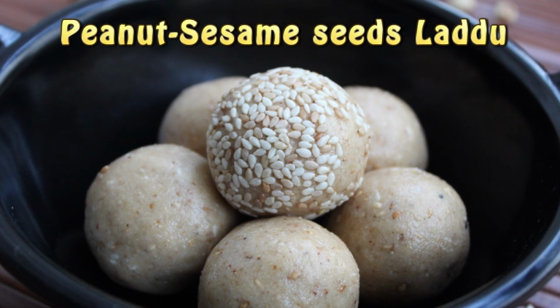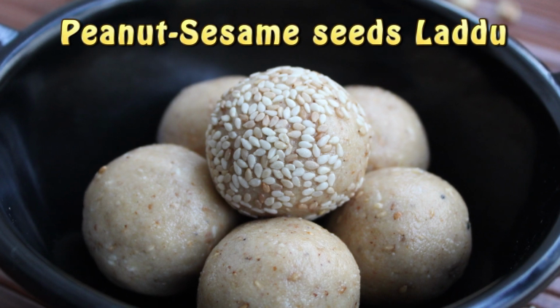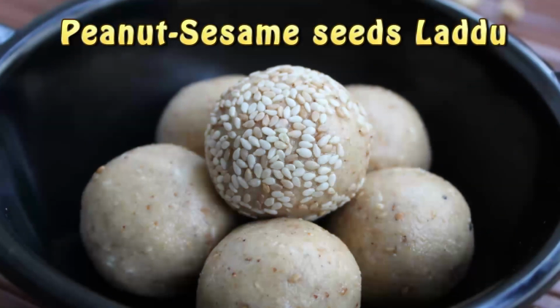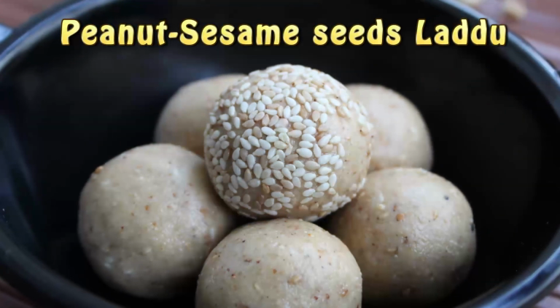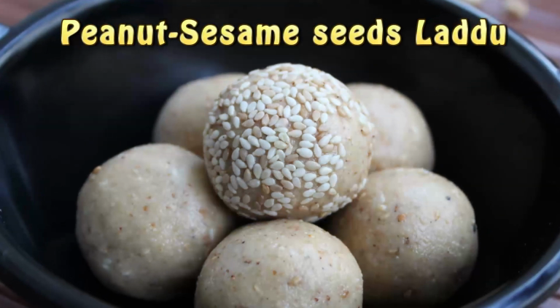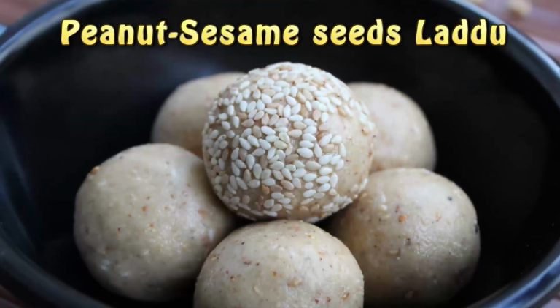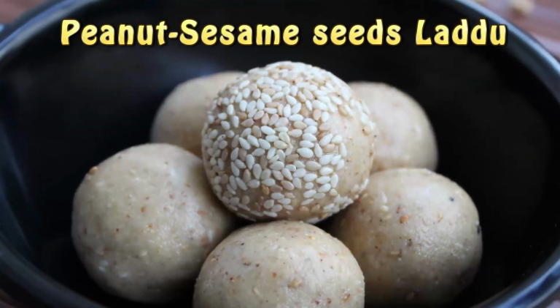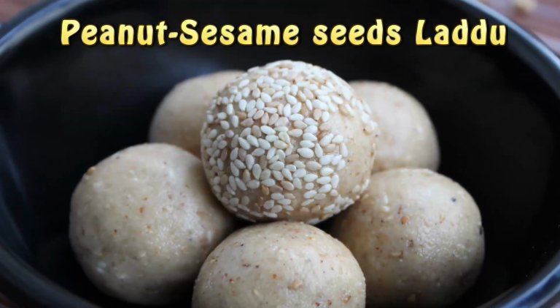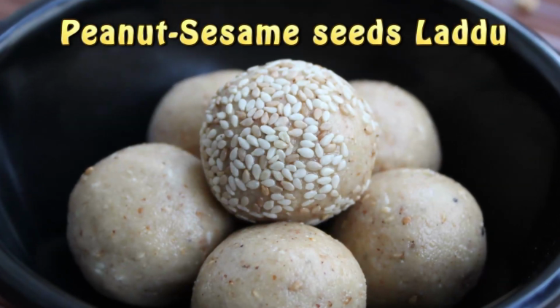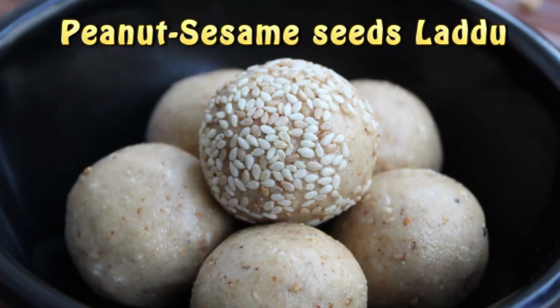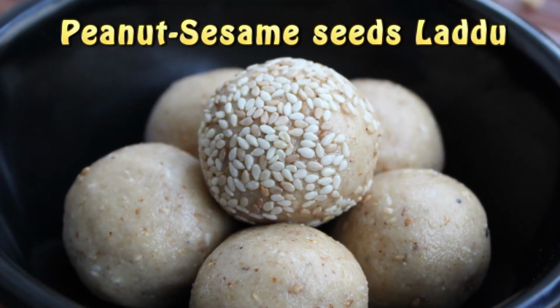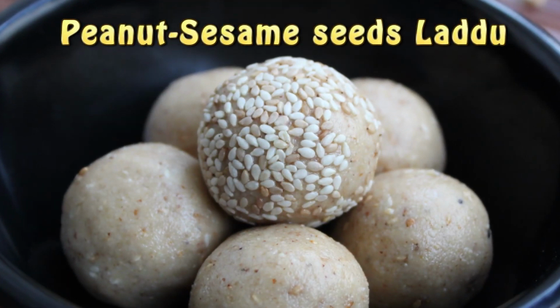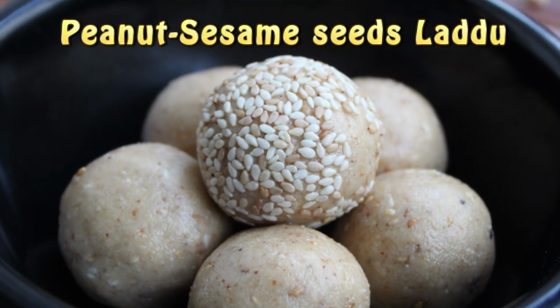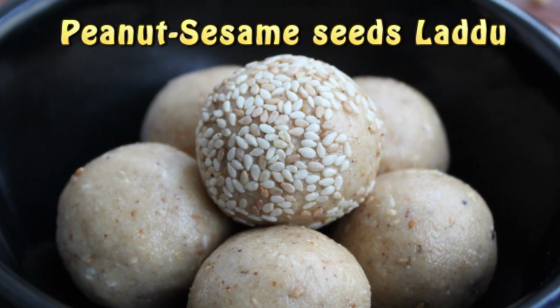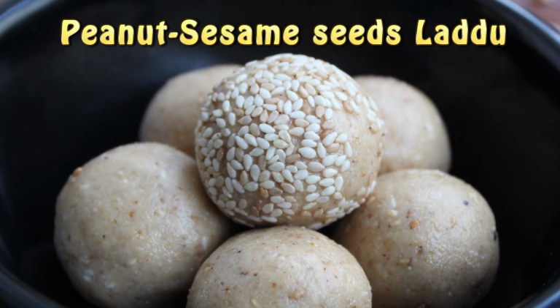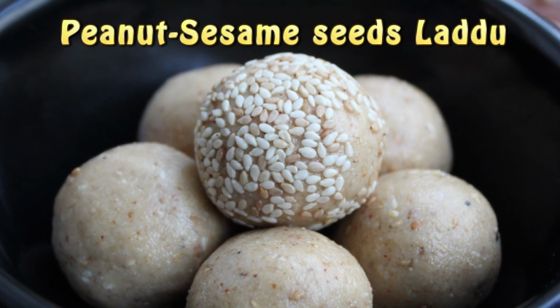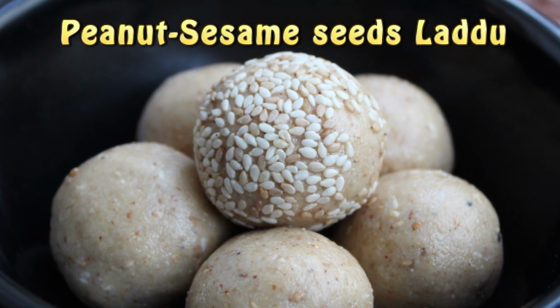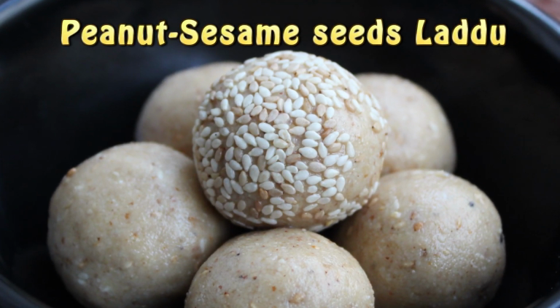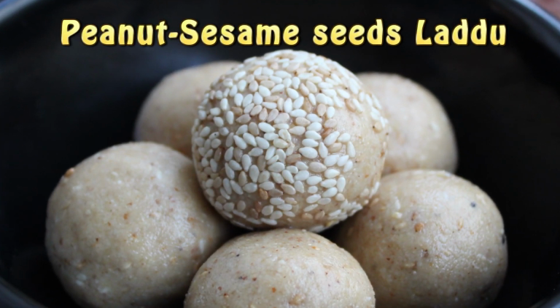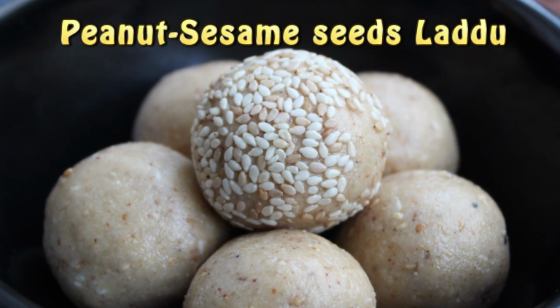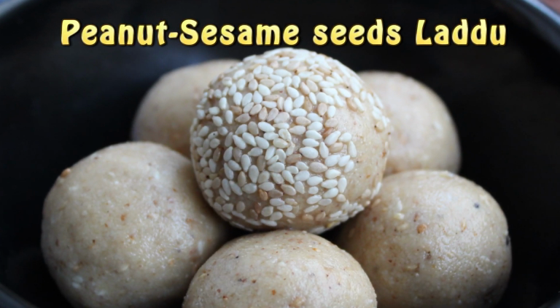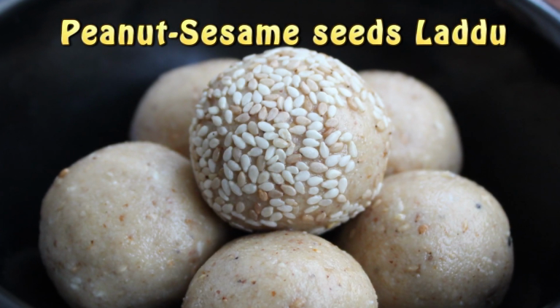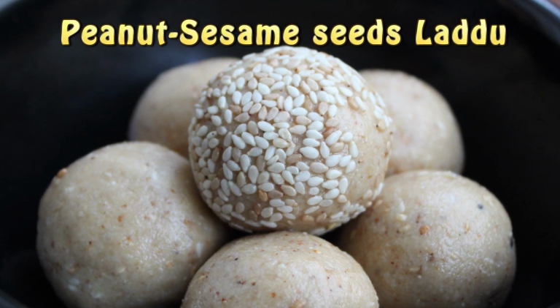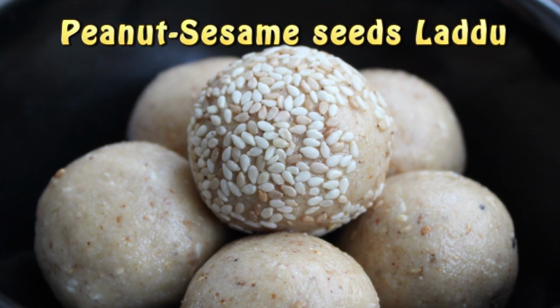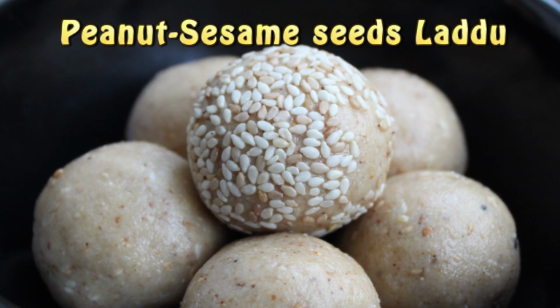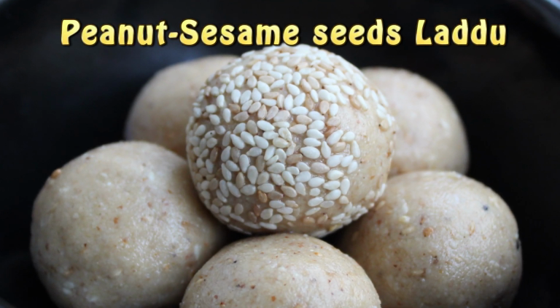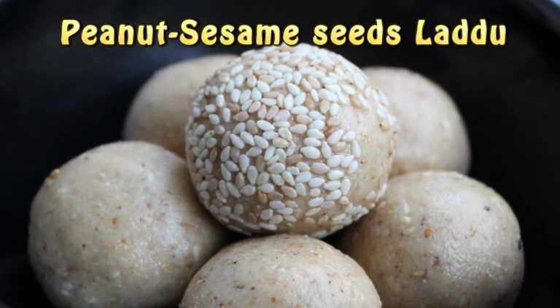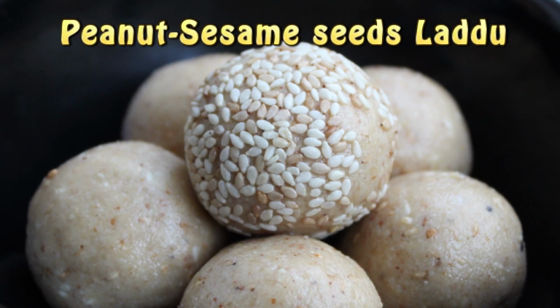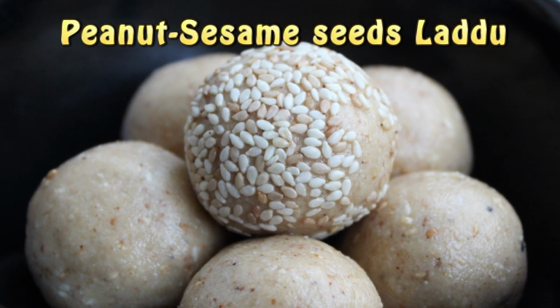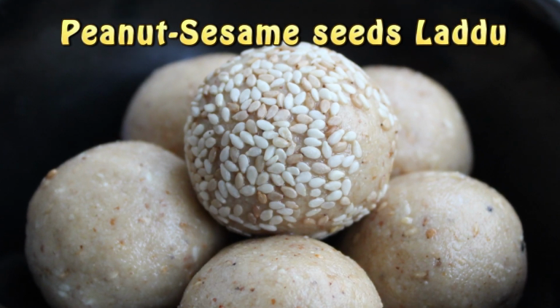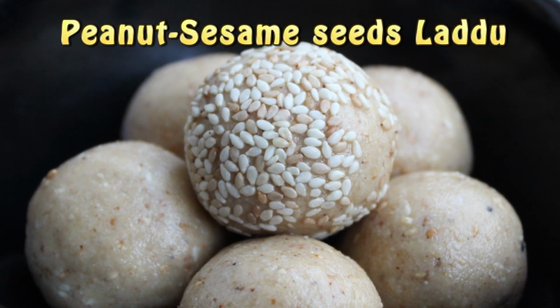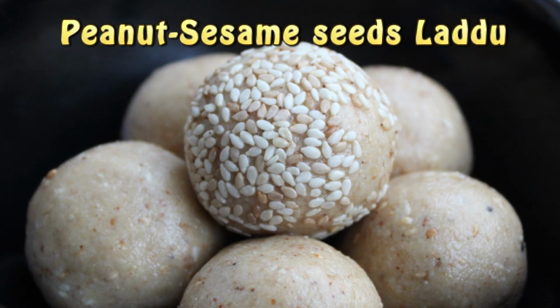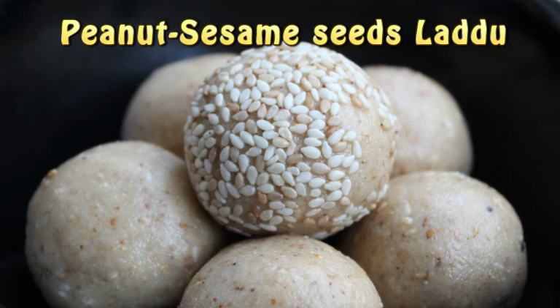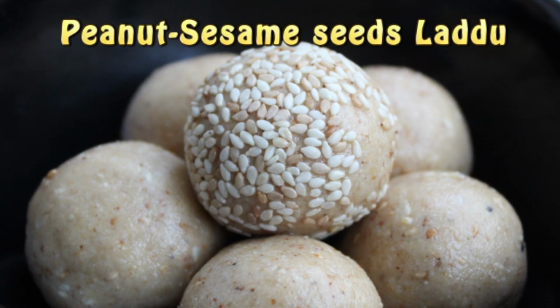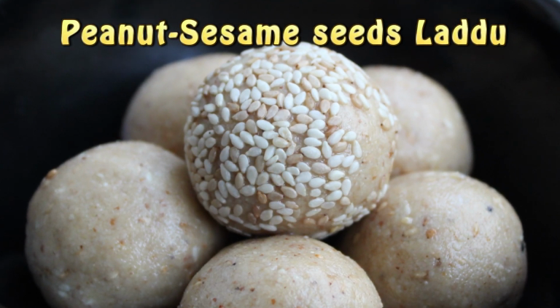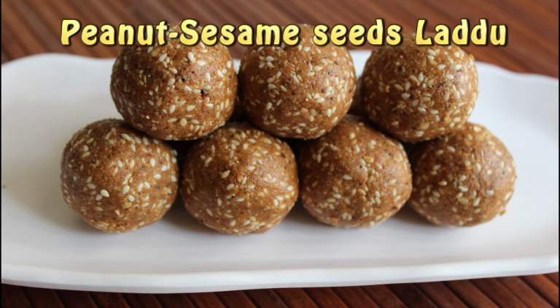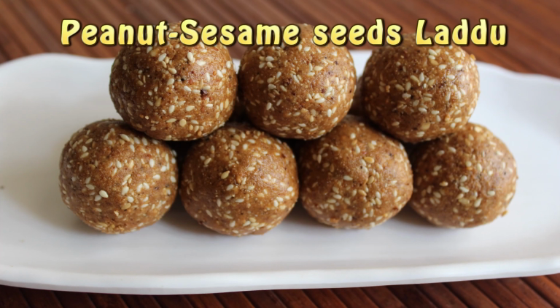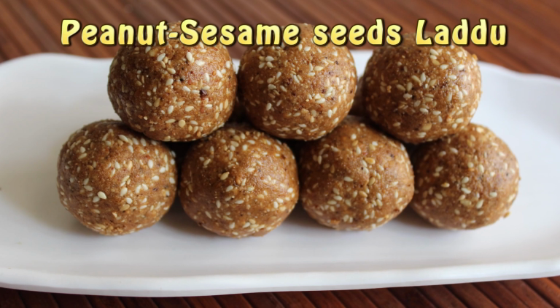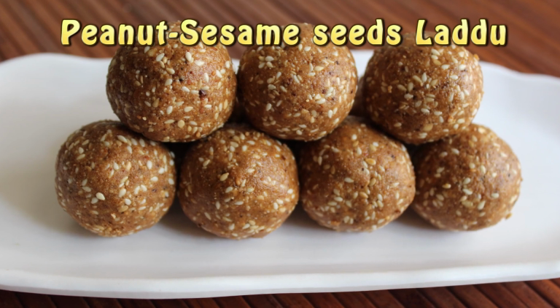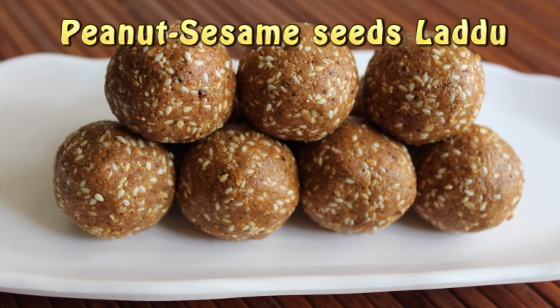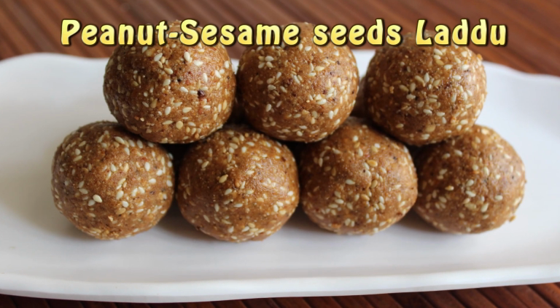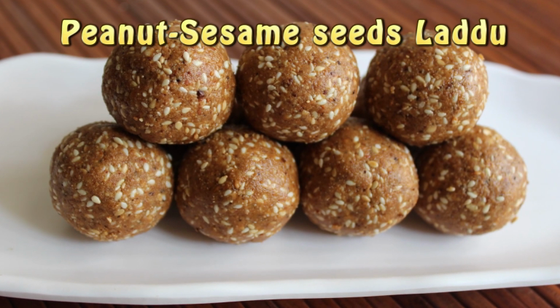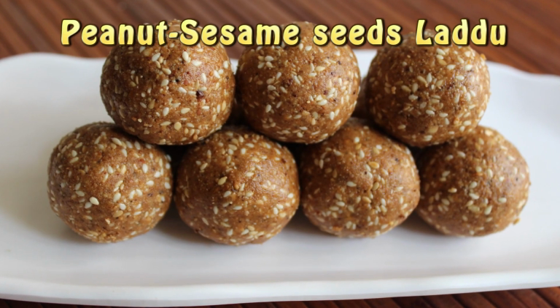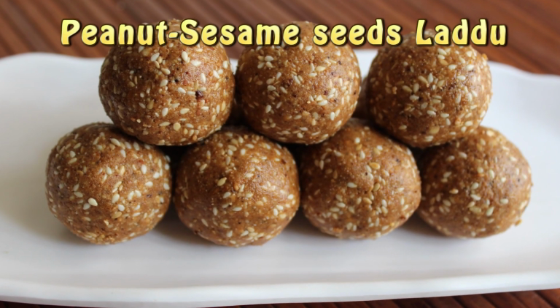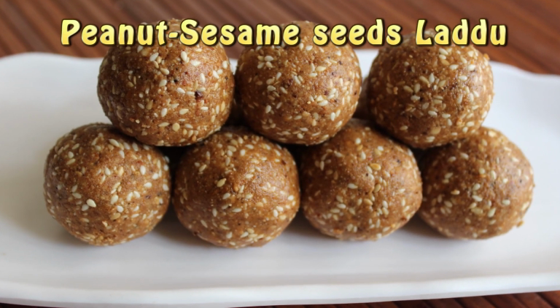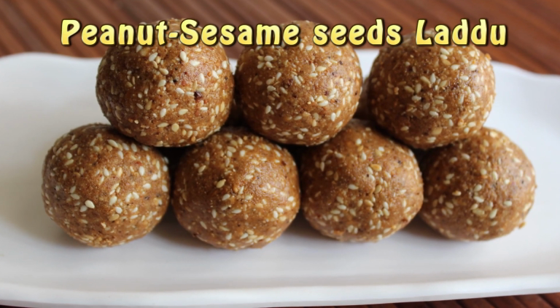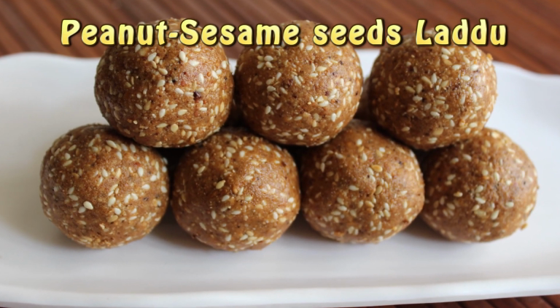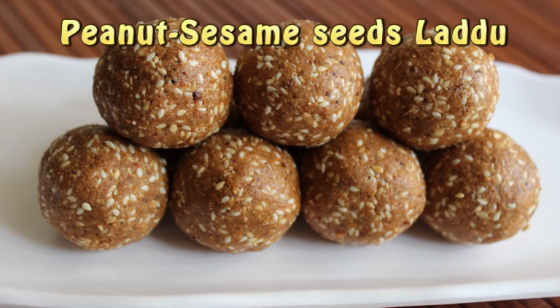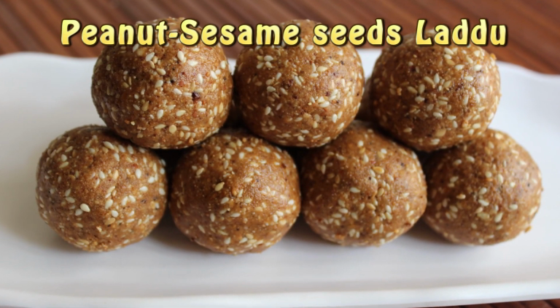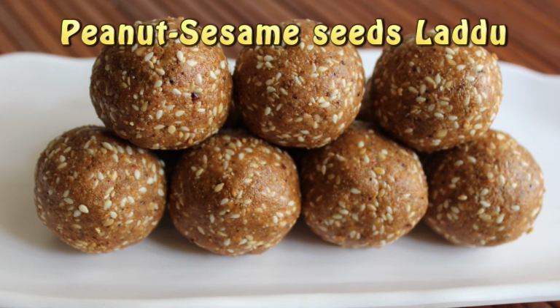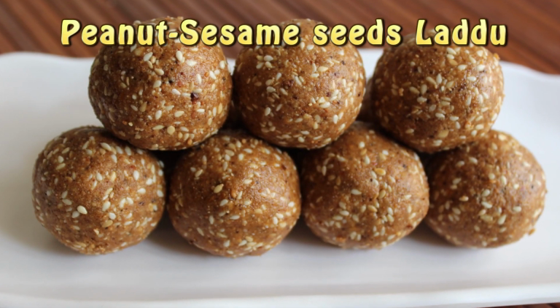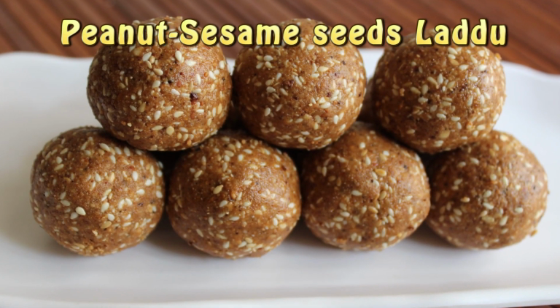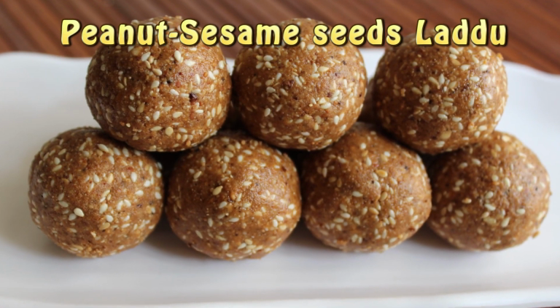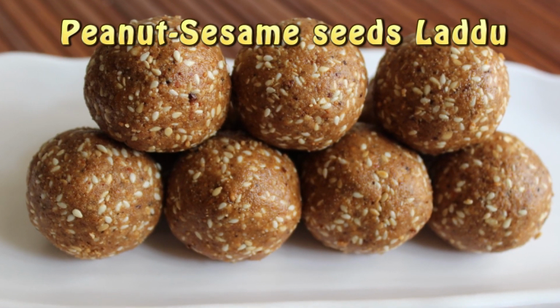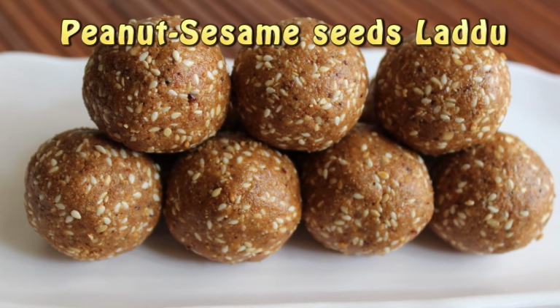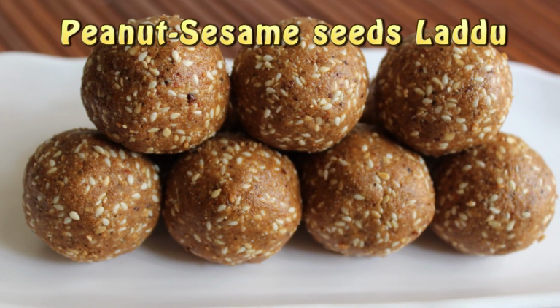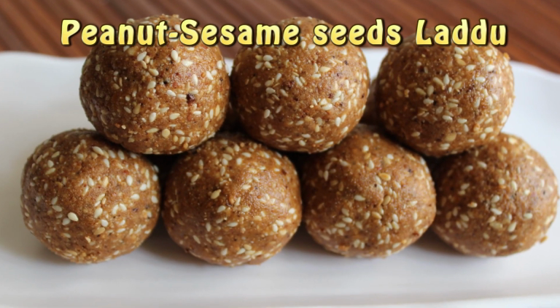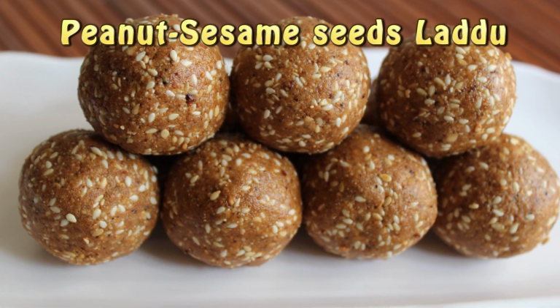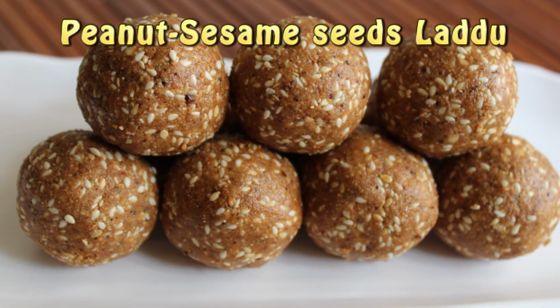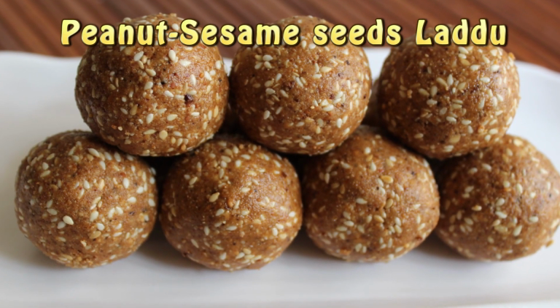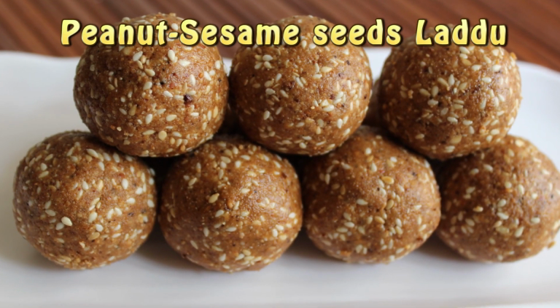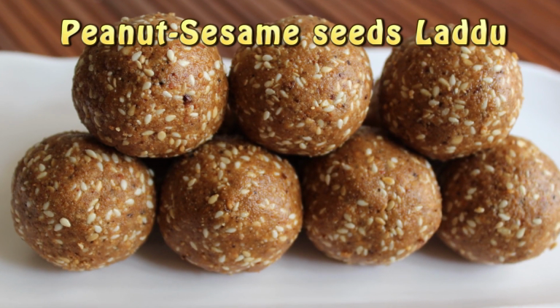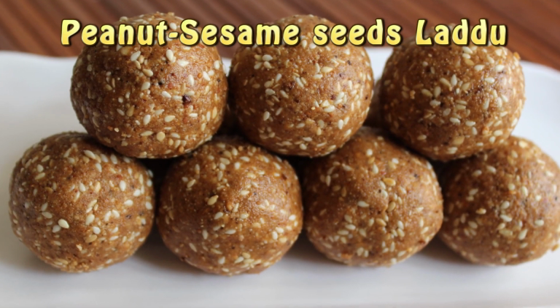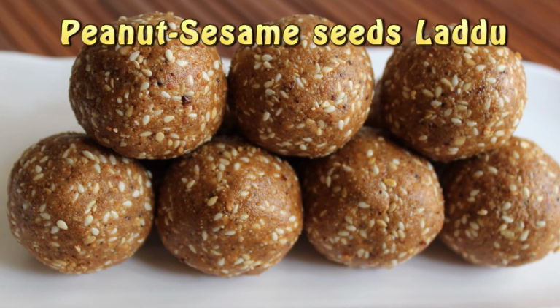Namaste to all. Welcome to Lively Homestyle. Today I'm sharing instant and healthy peanut sesame seeds laddu in two ways.